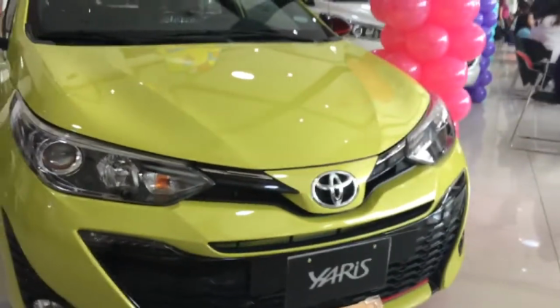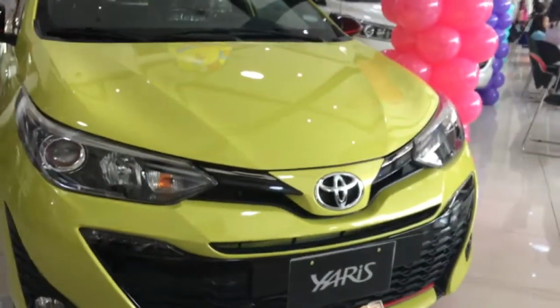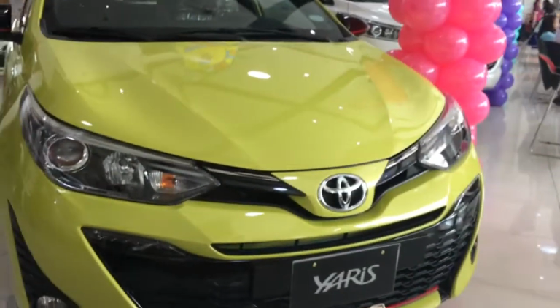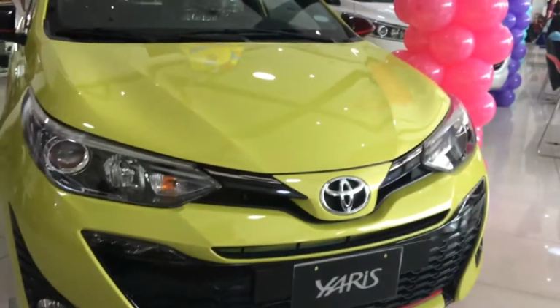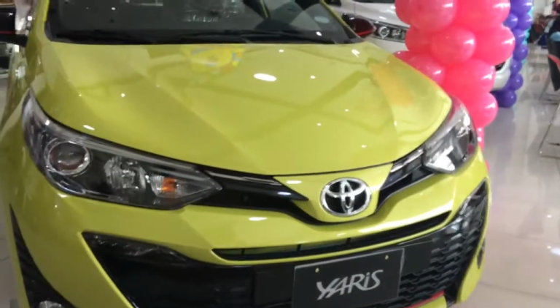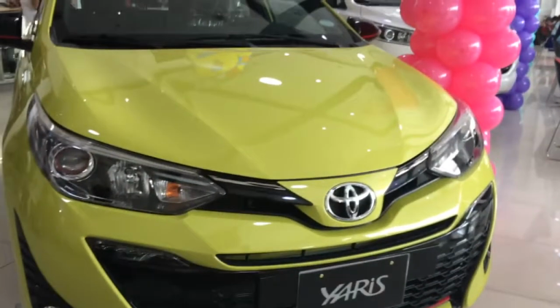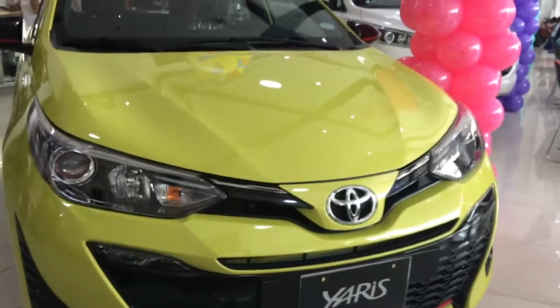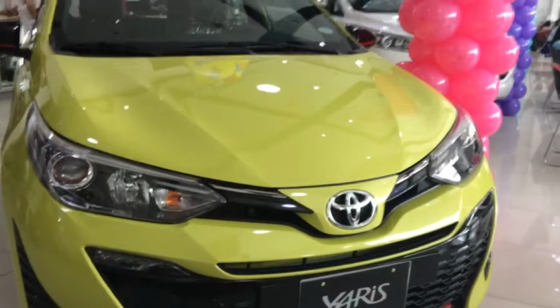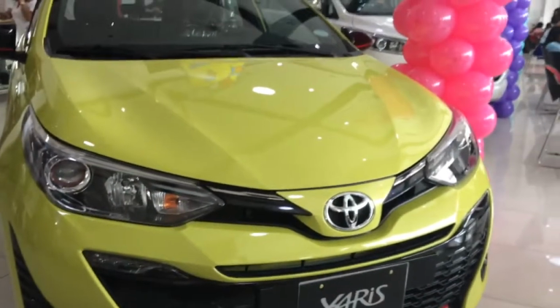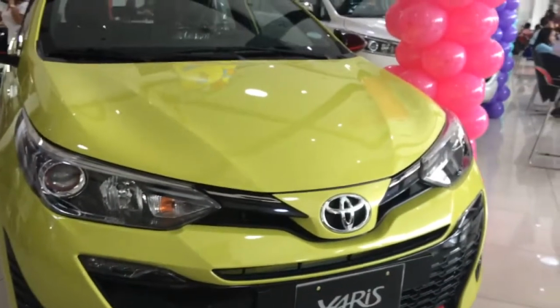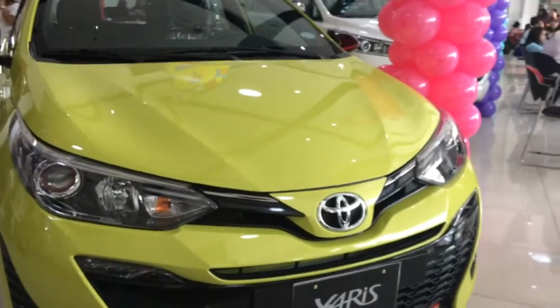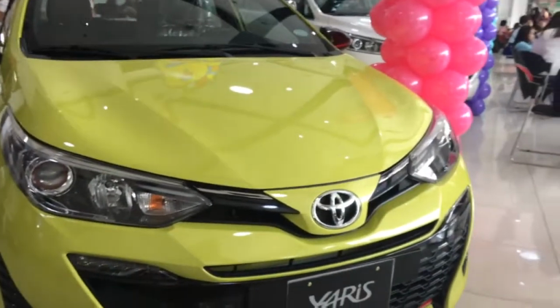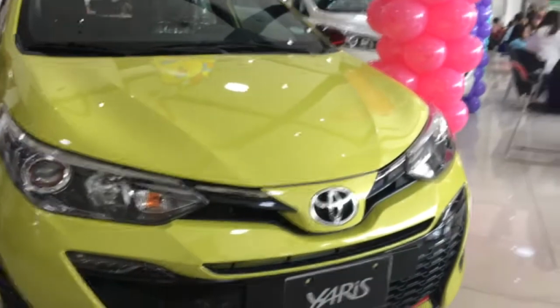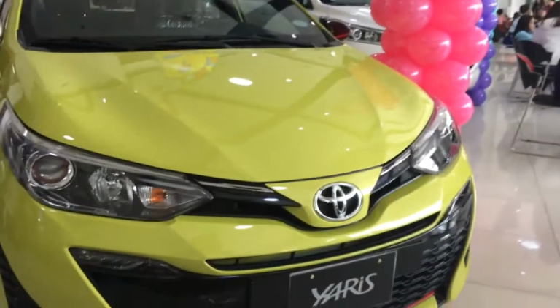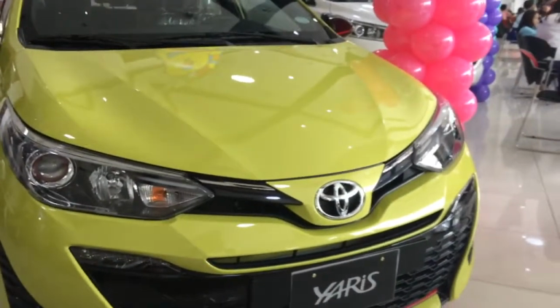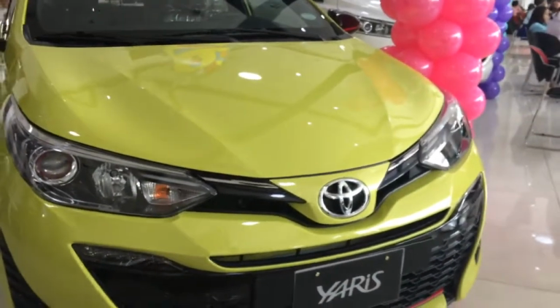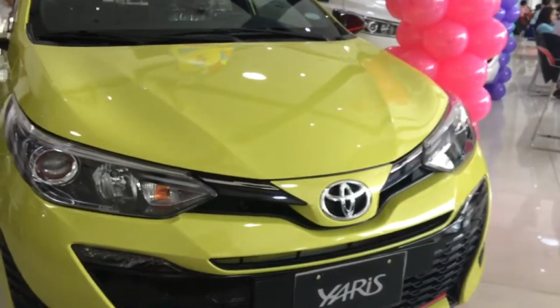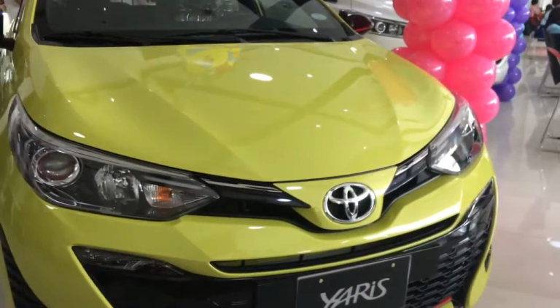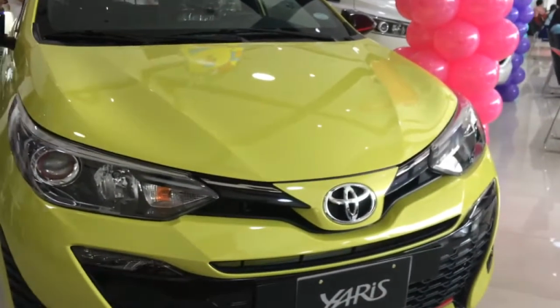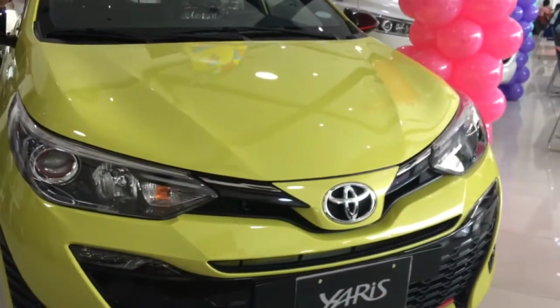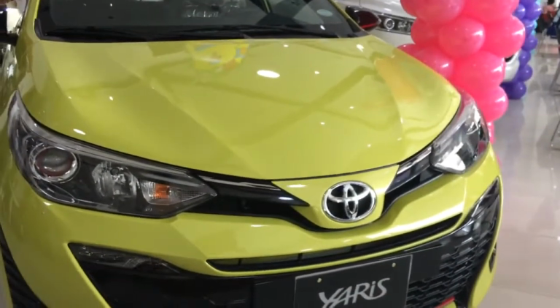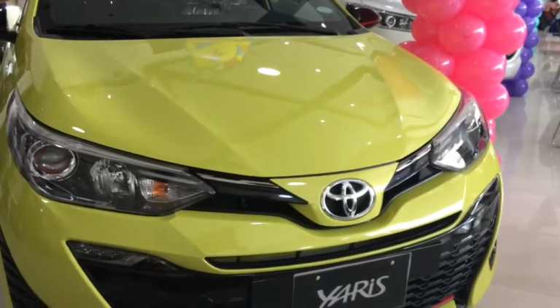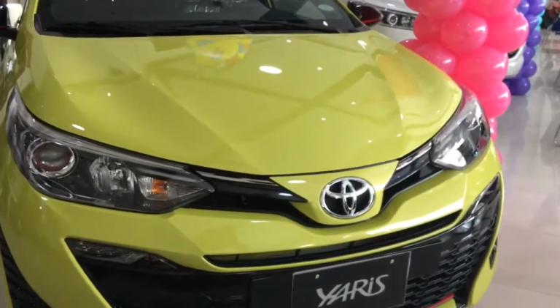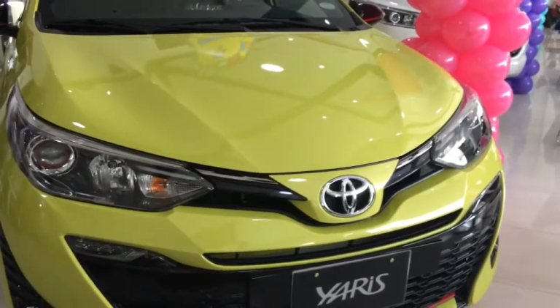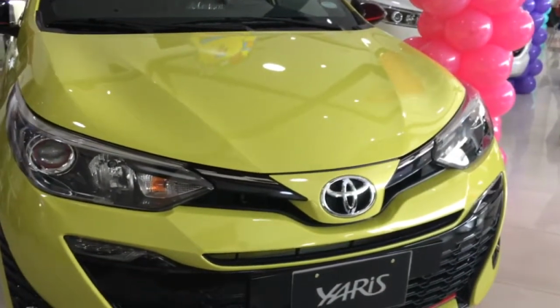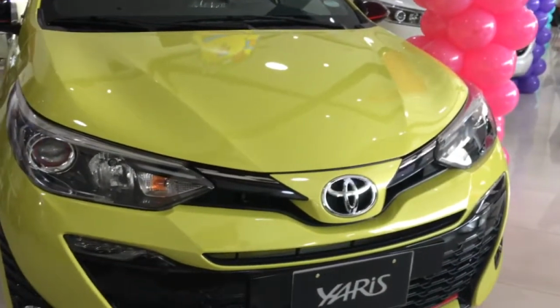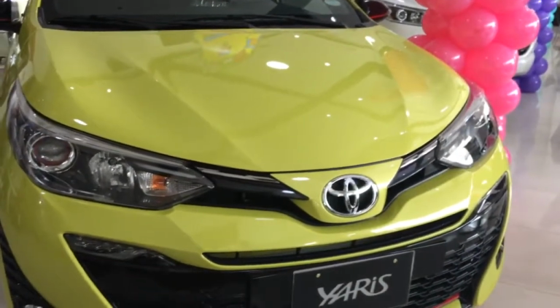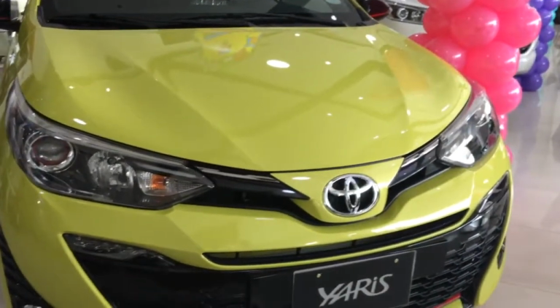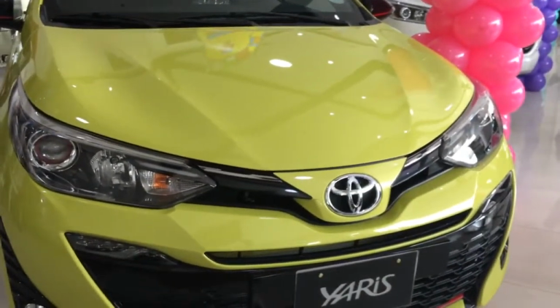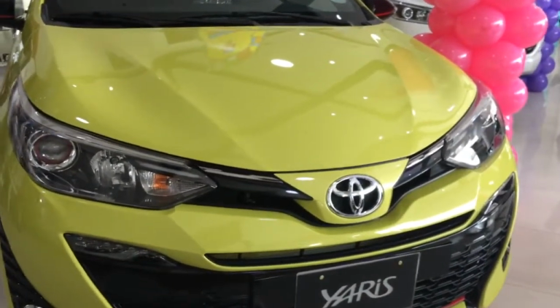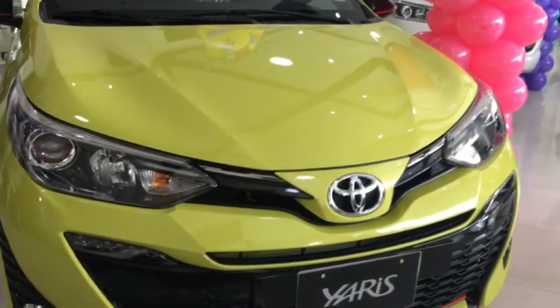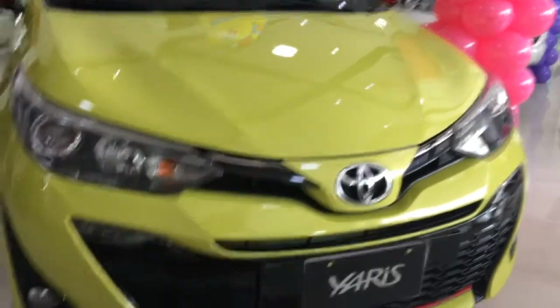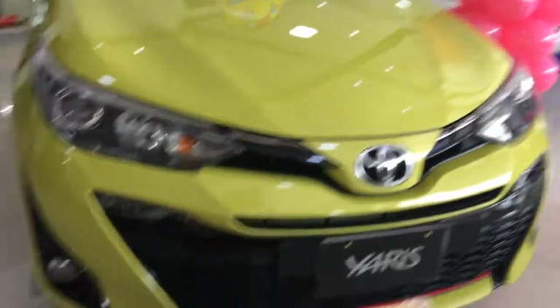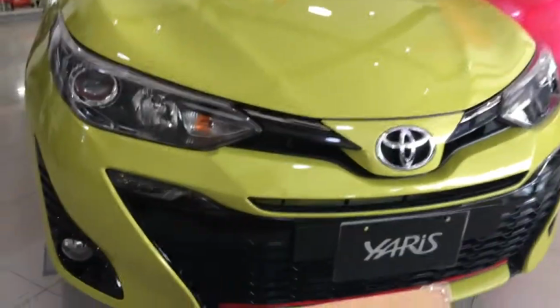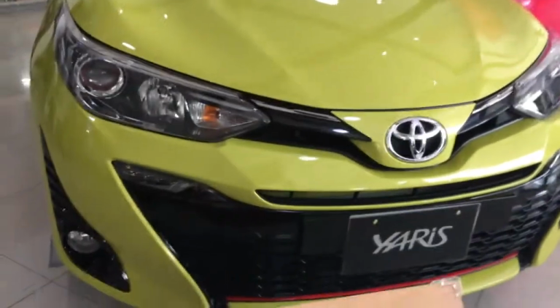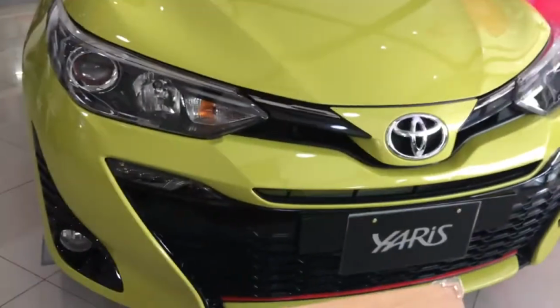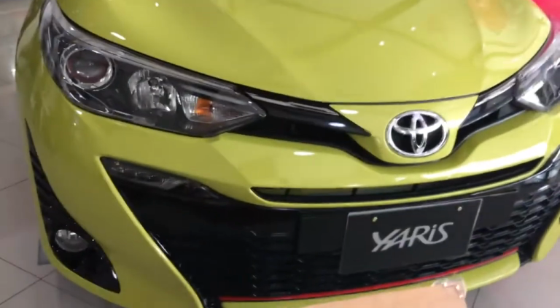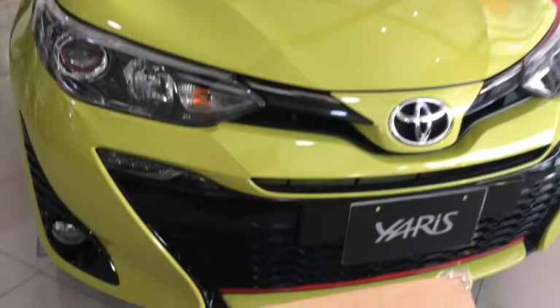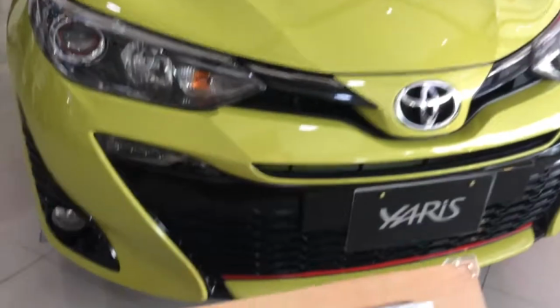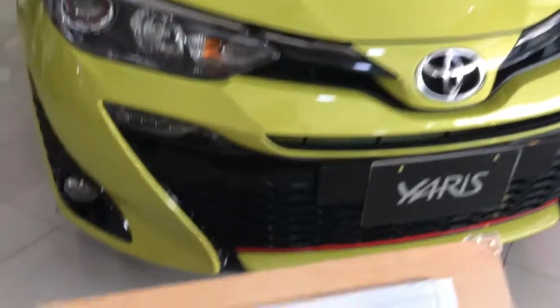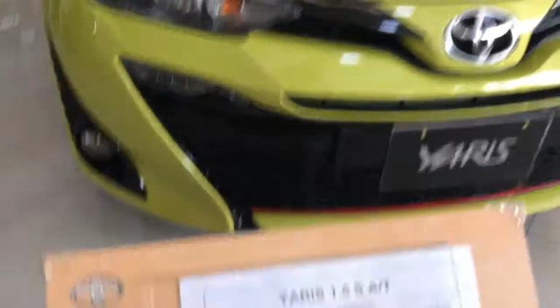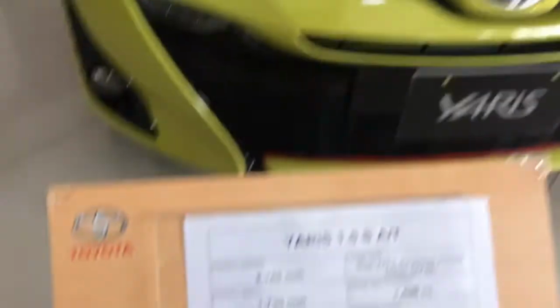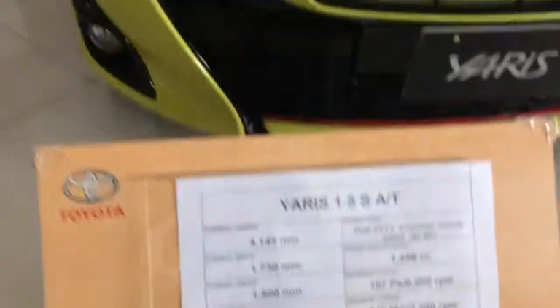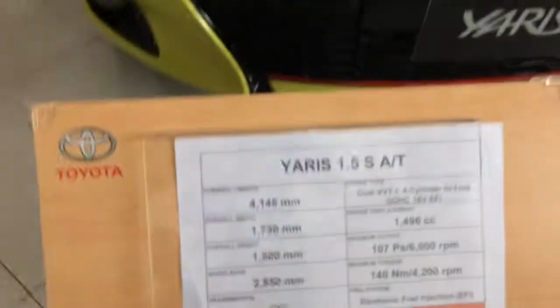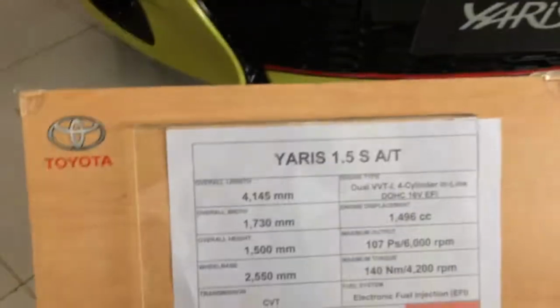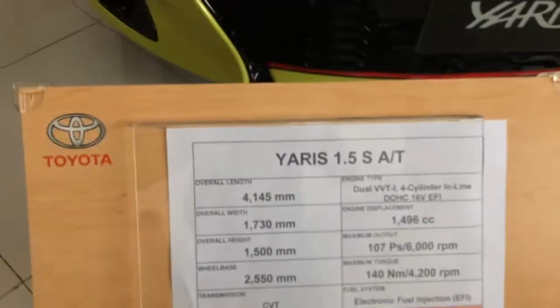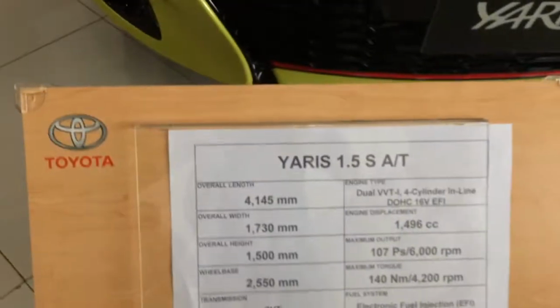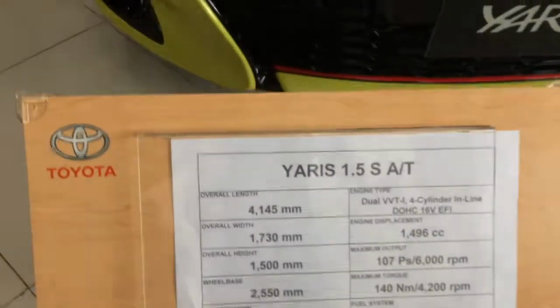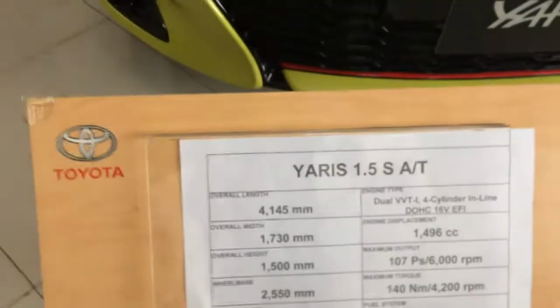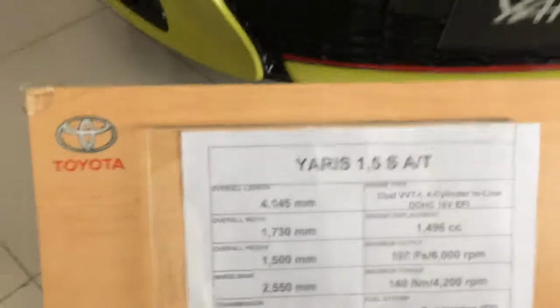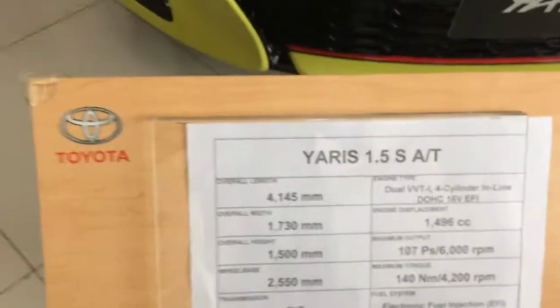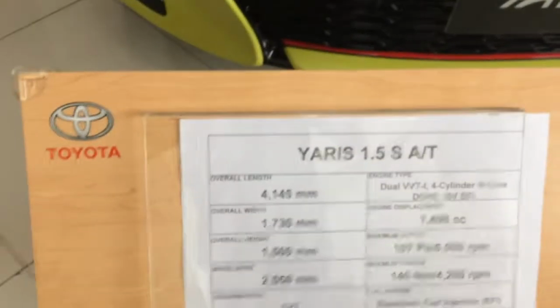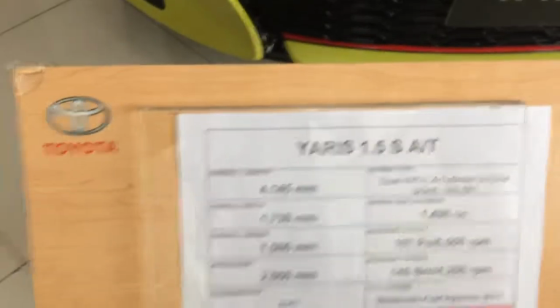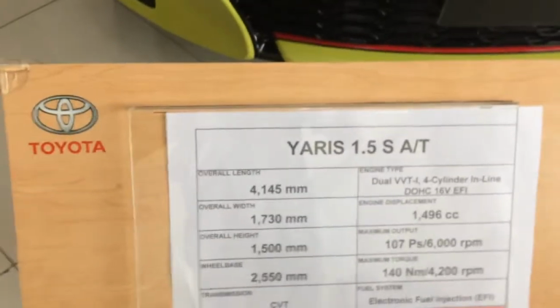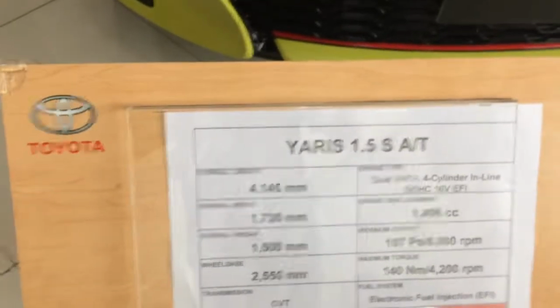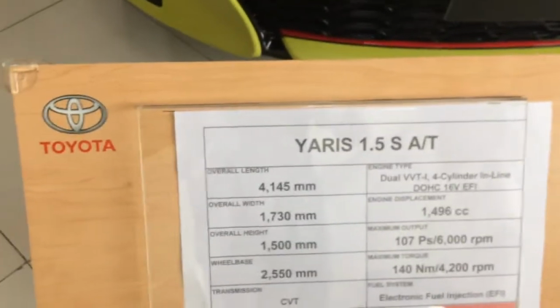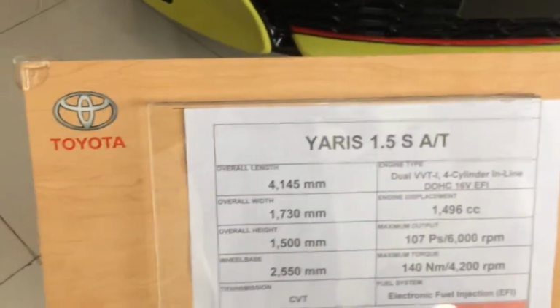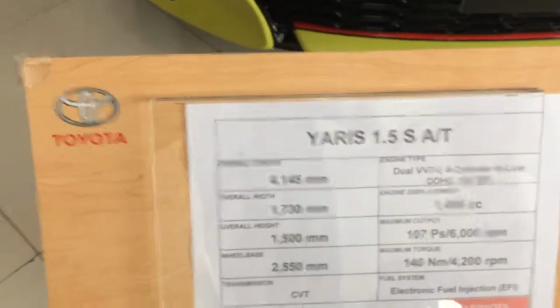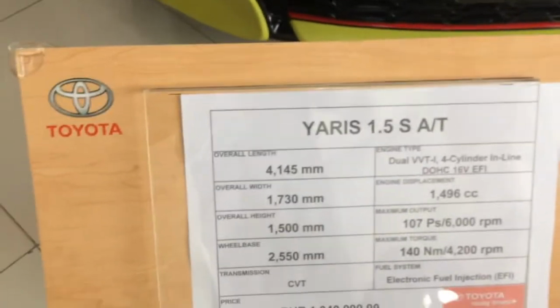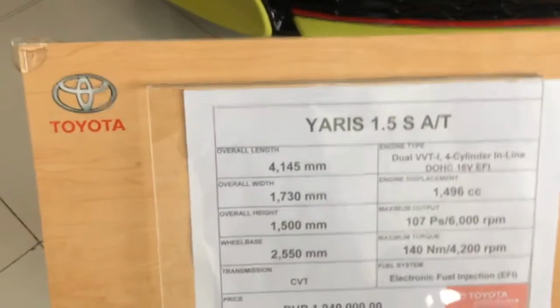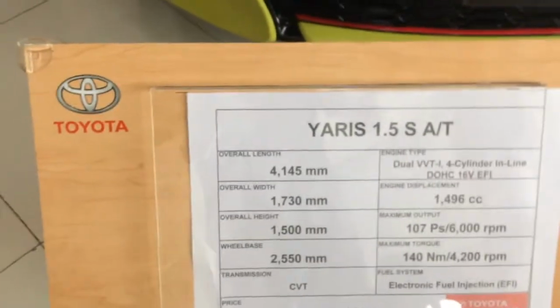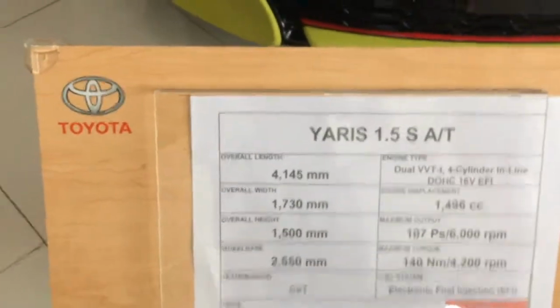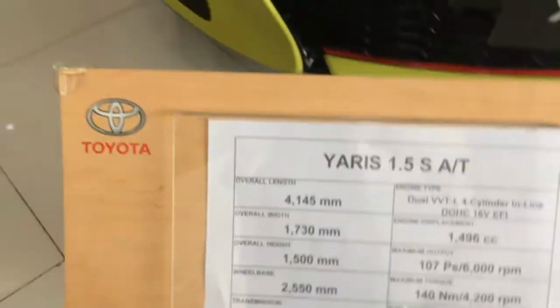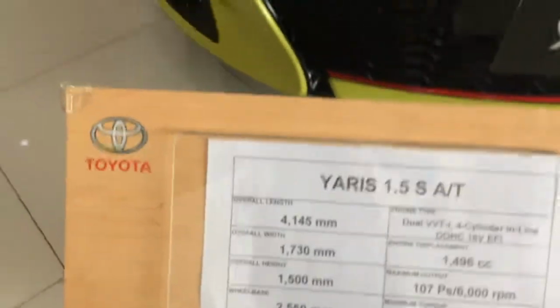What's up YouTubers? We're having a look at the 2018 Toyota Yaris. This is the Yaris 1.5S, automatic.